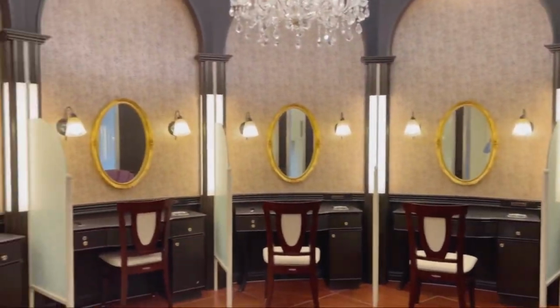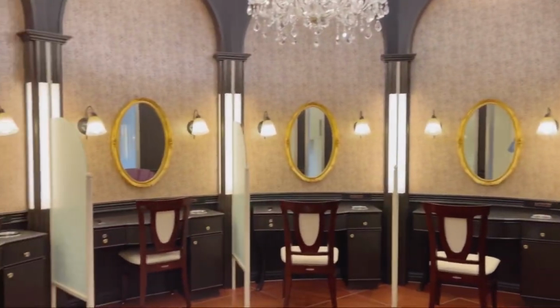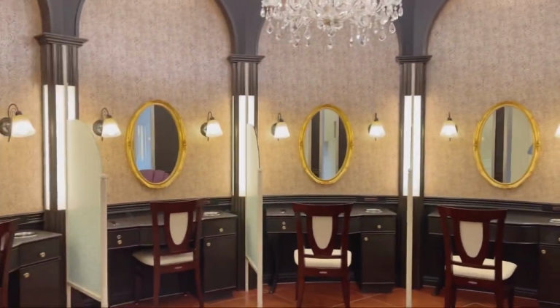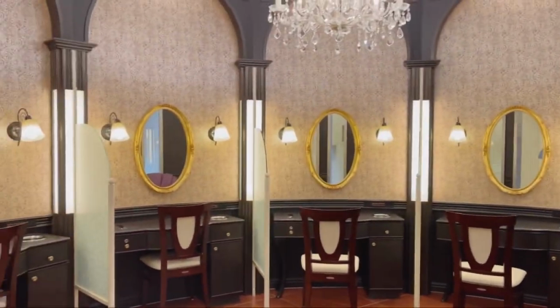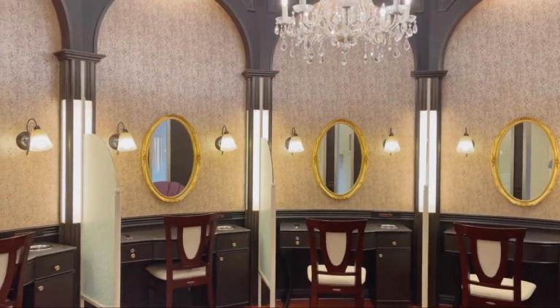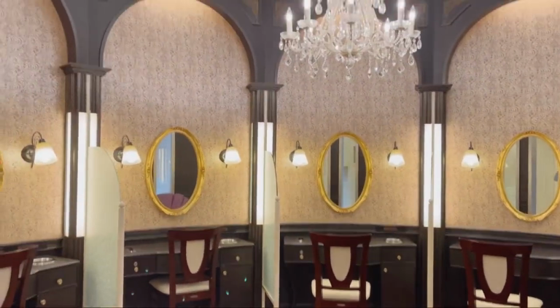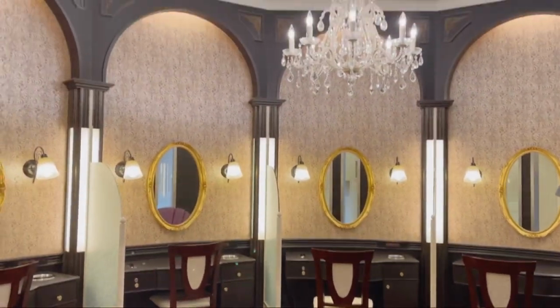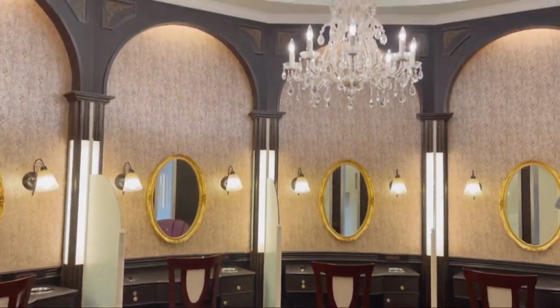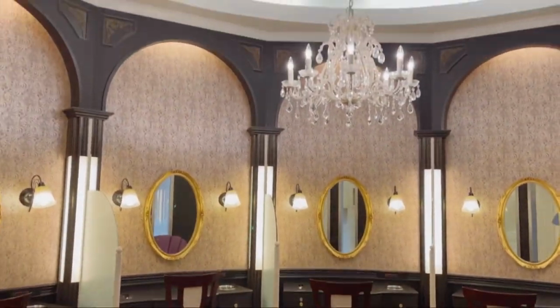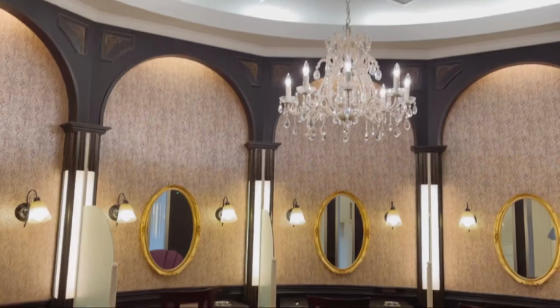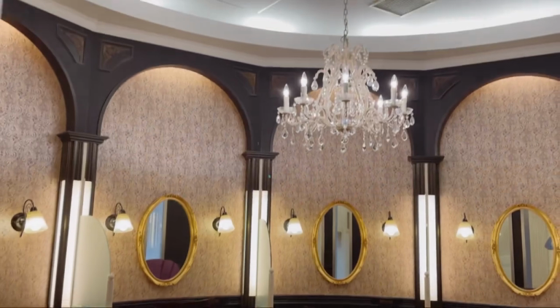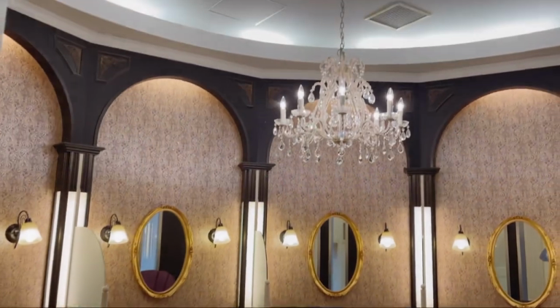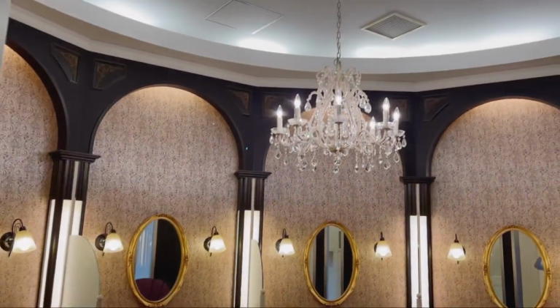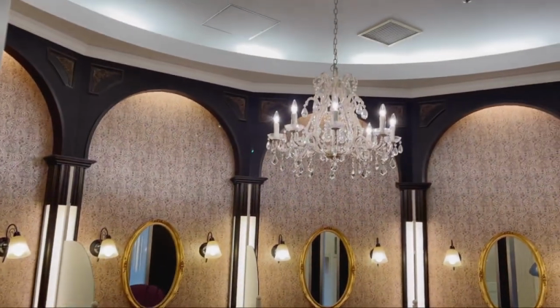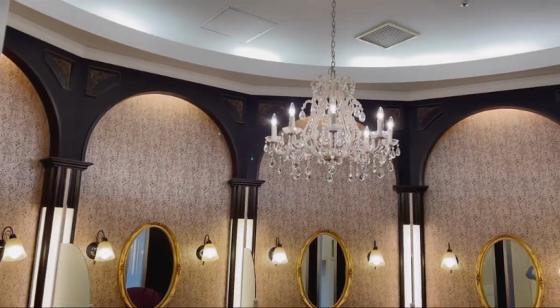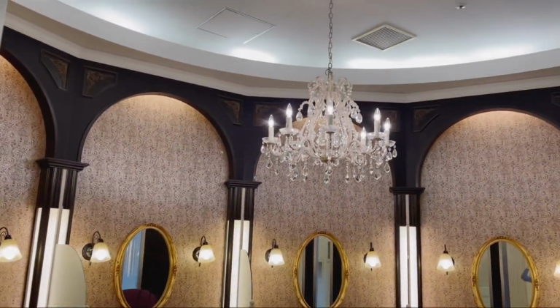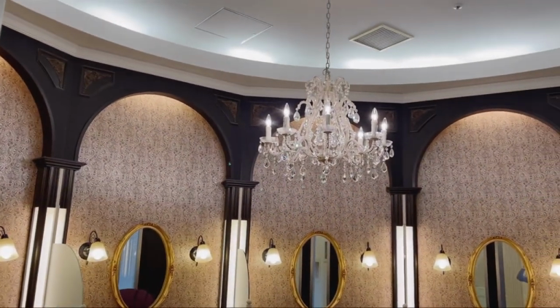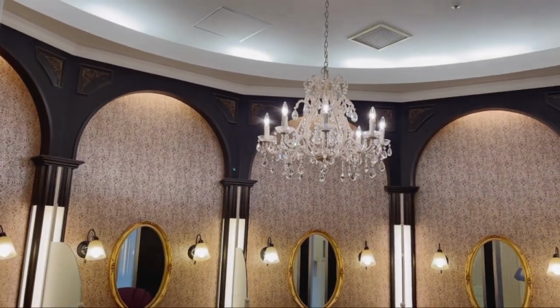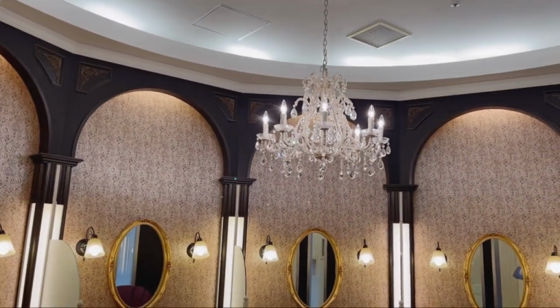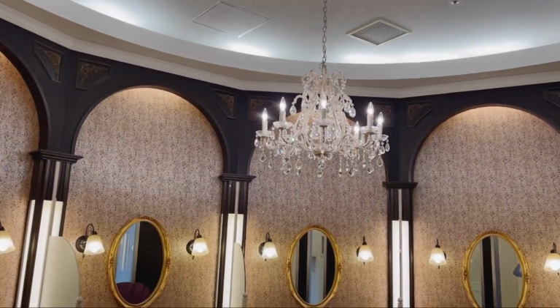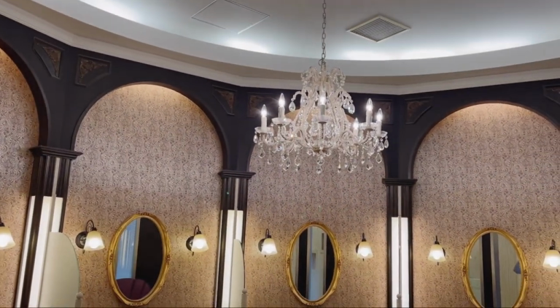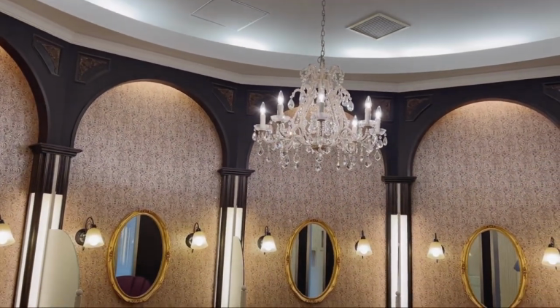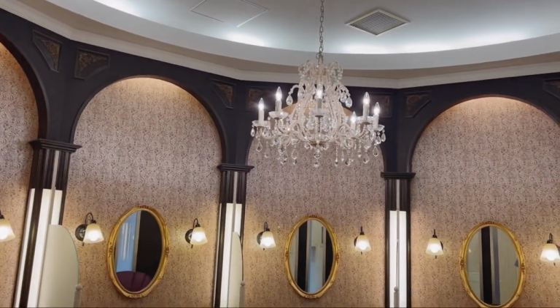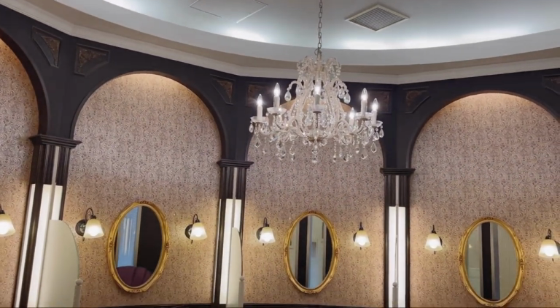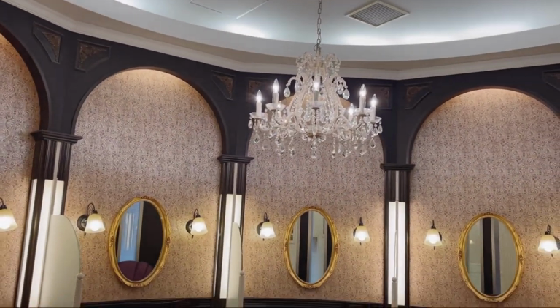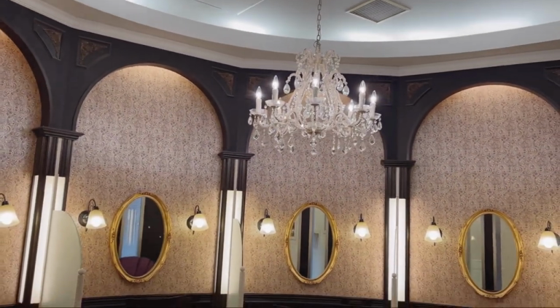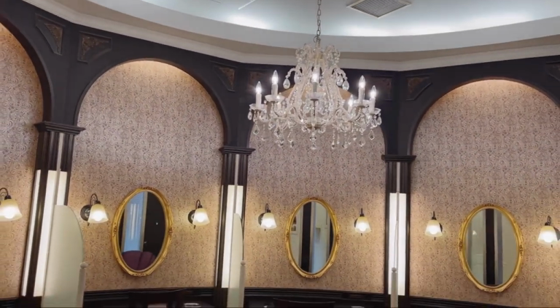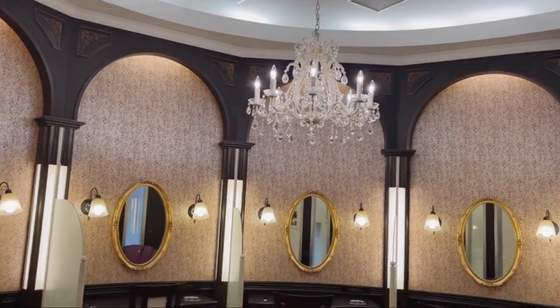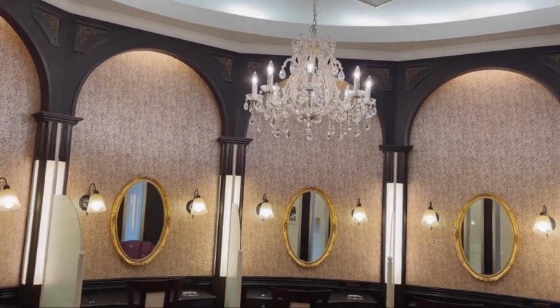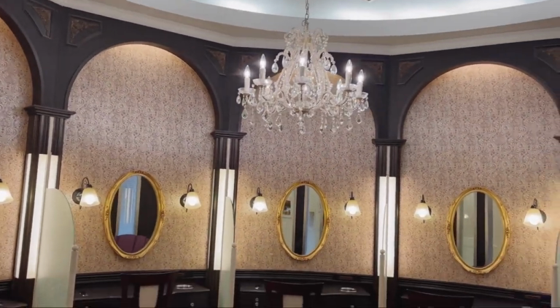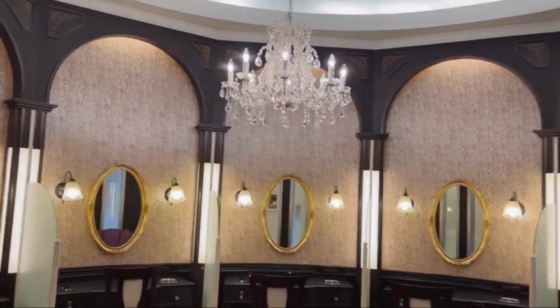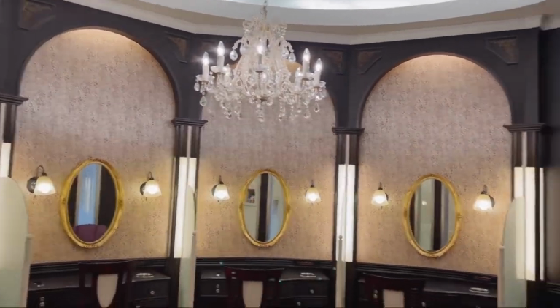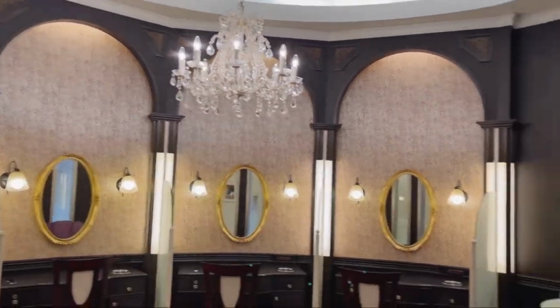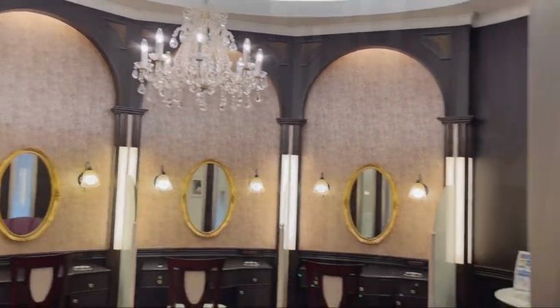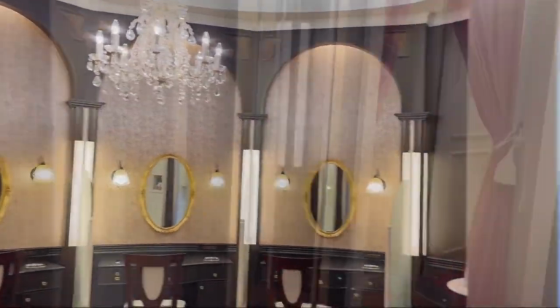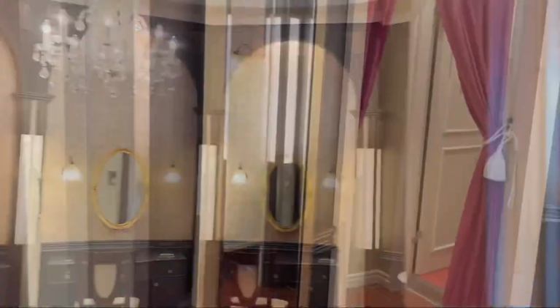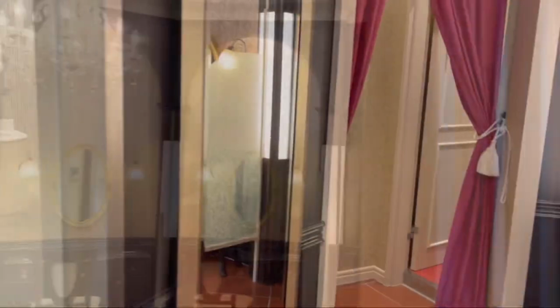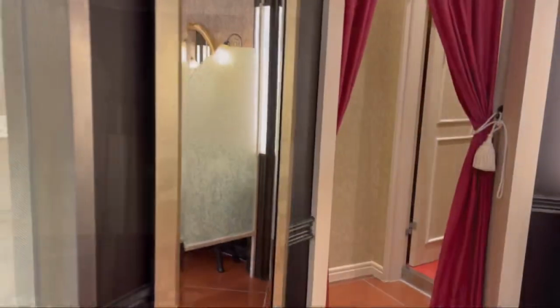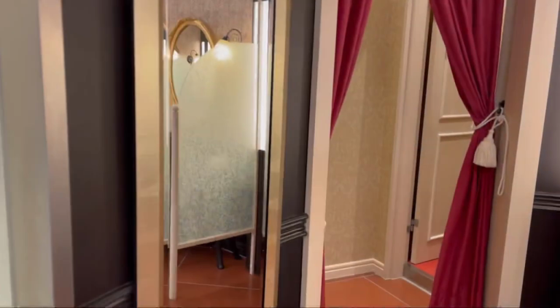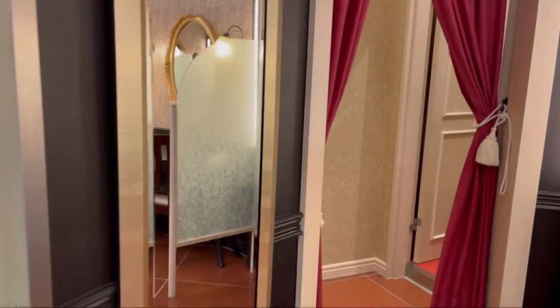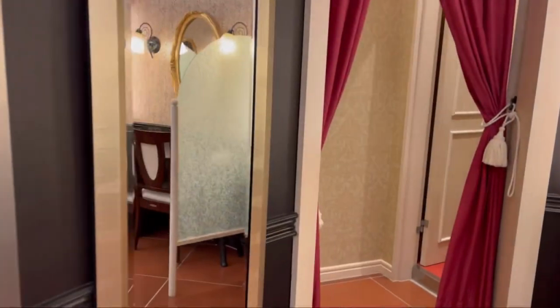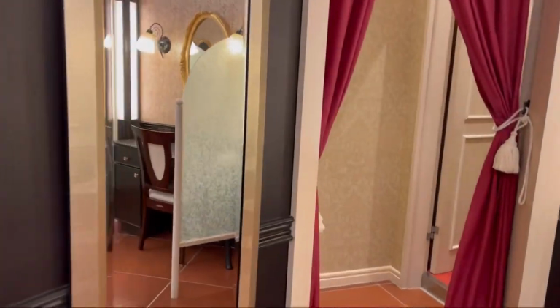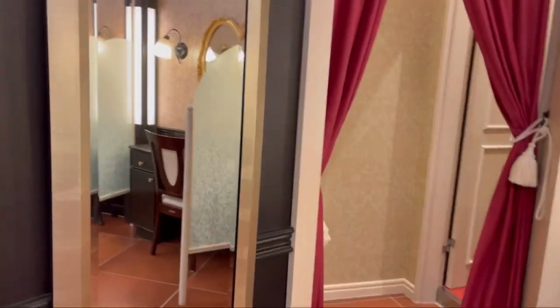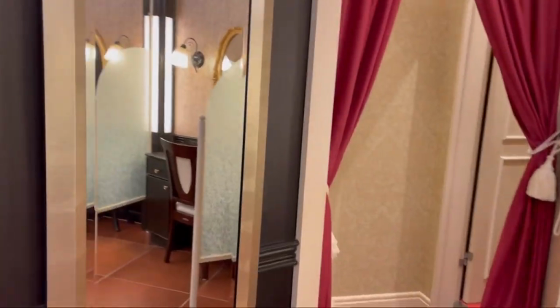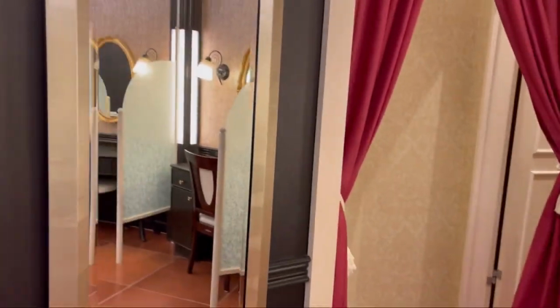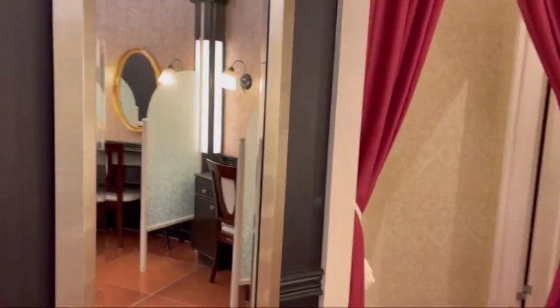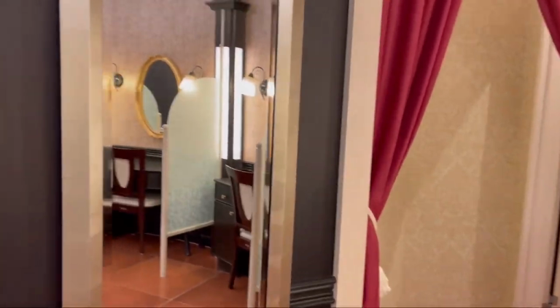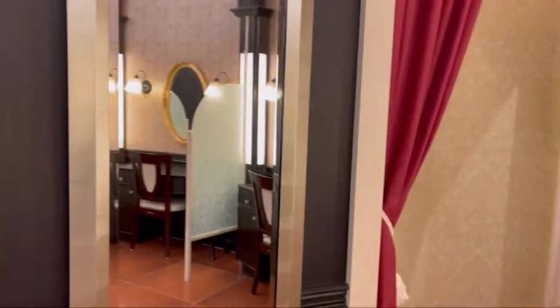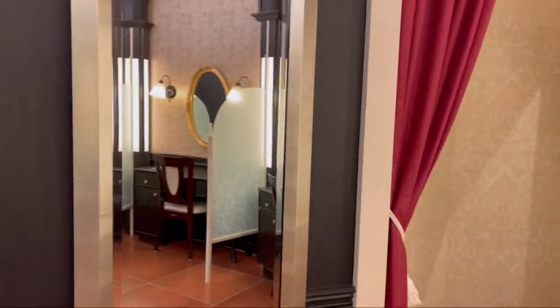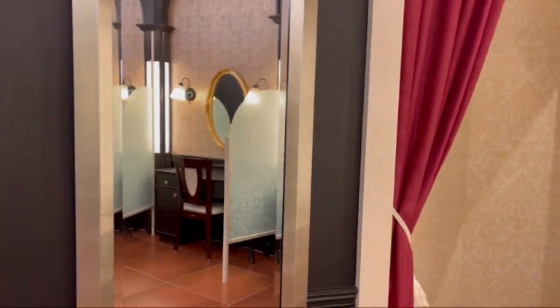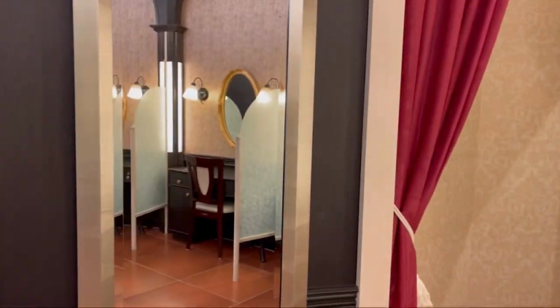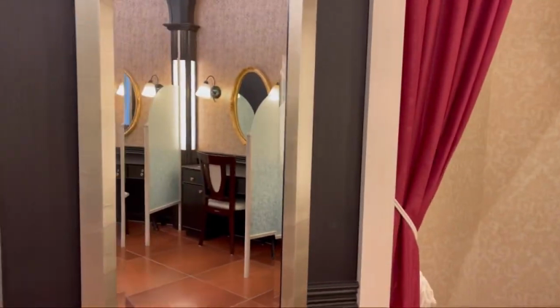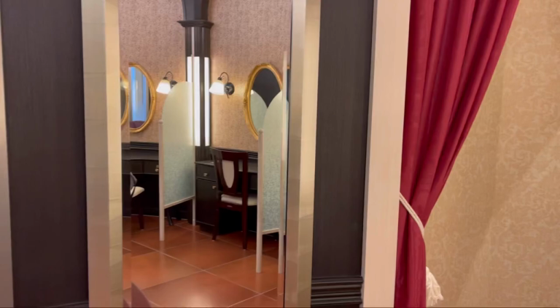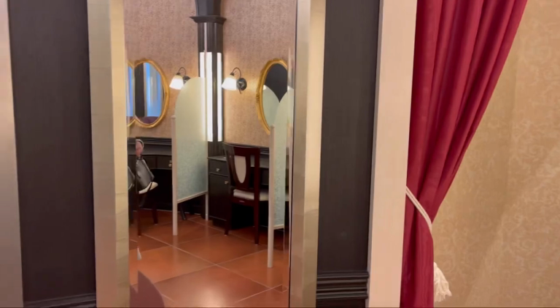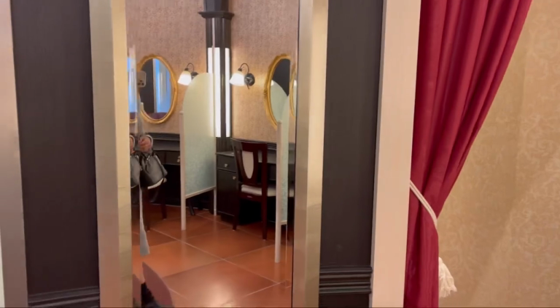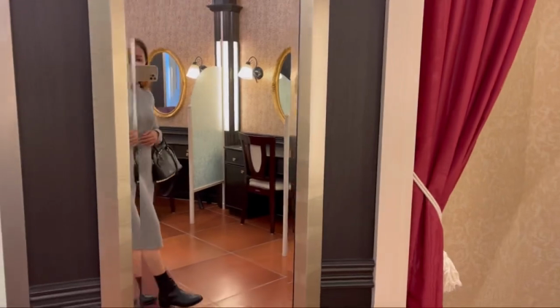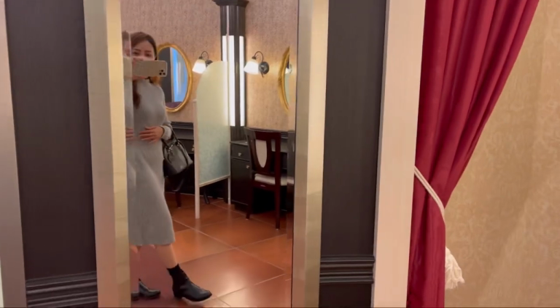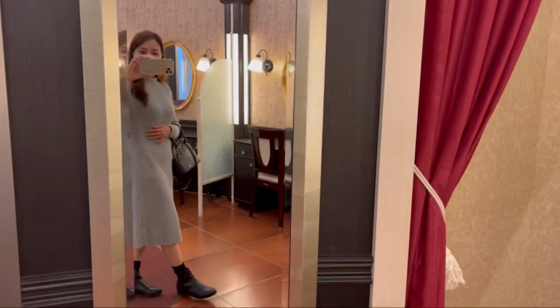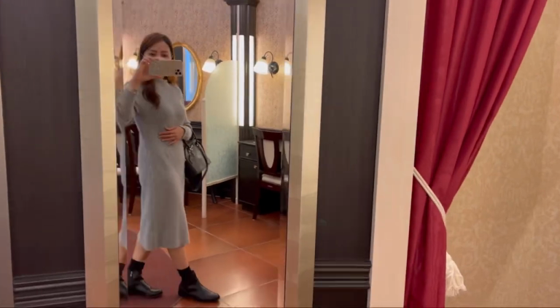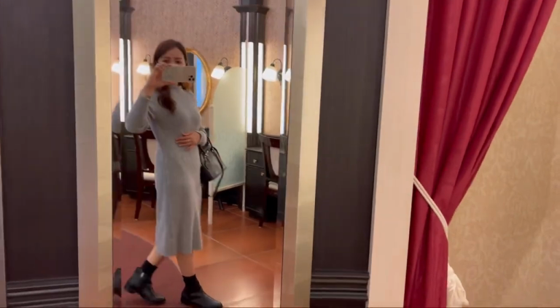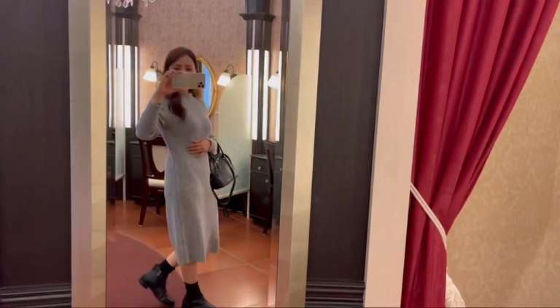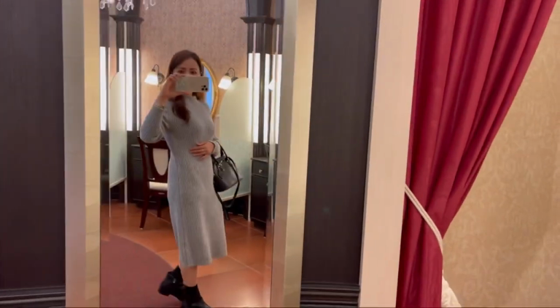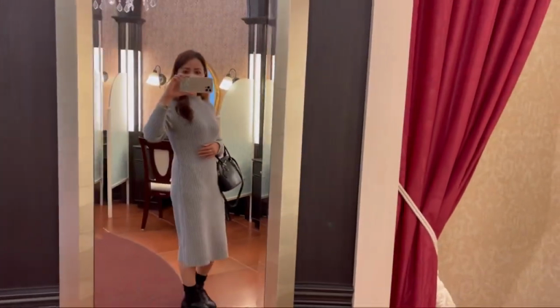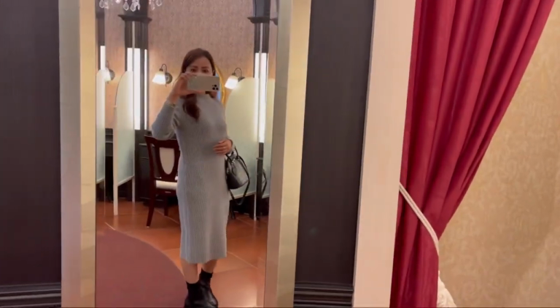There's also a chandelier — in Japan style.